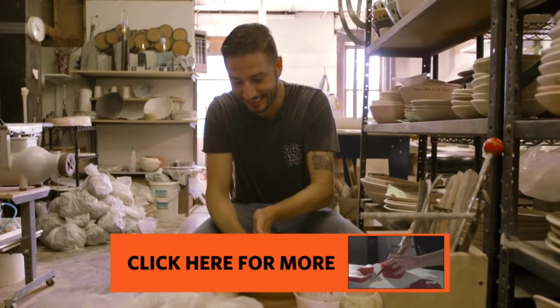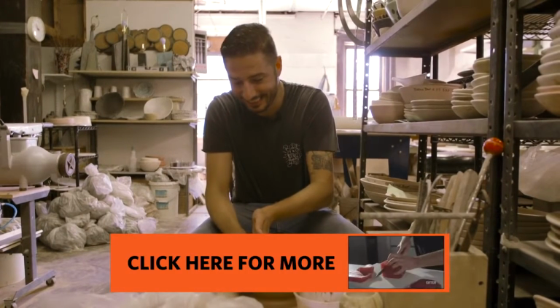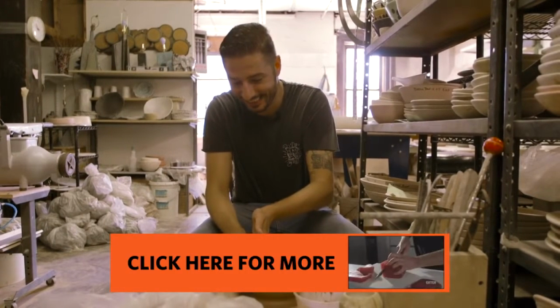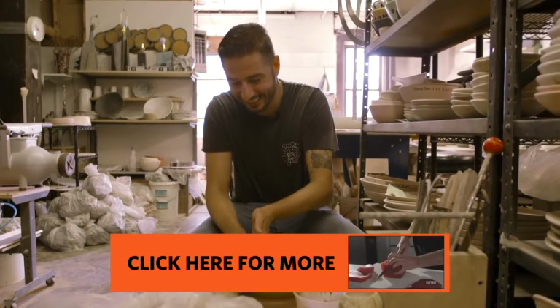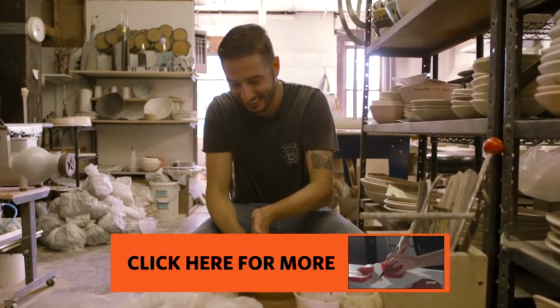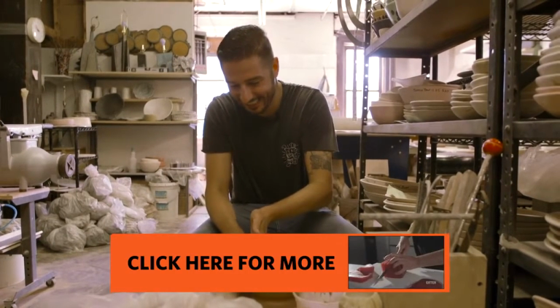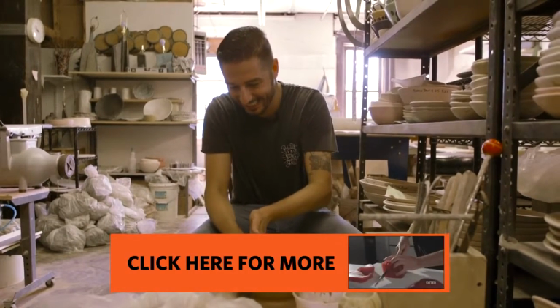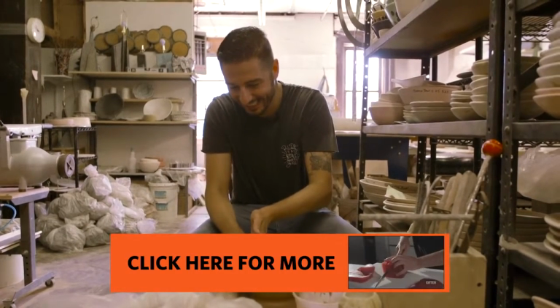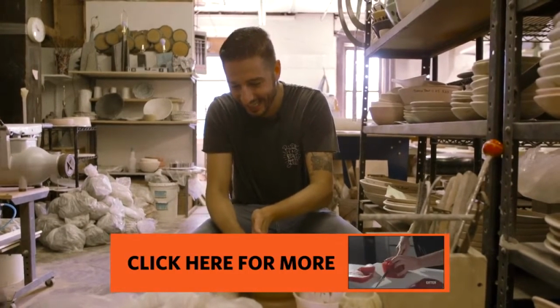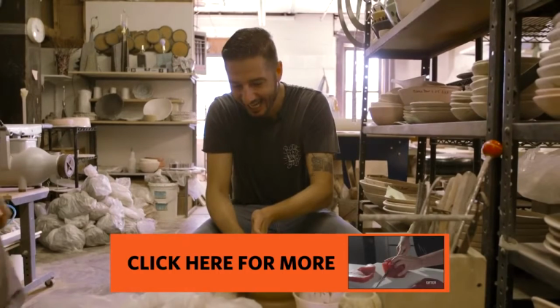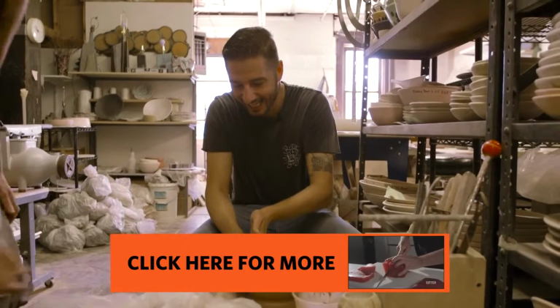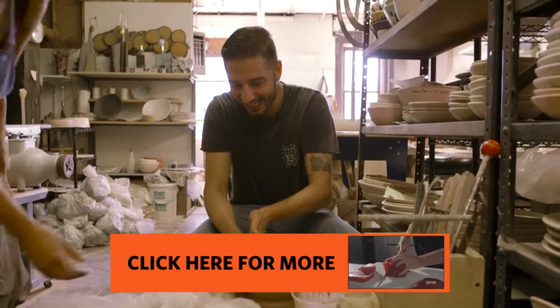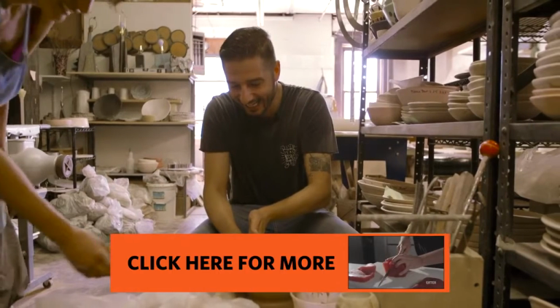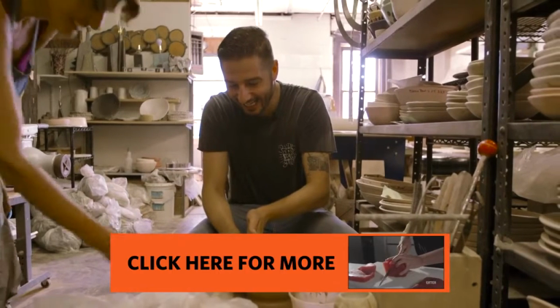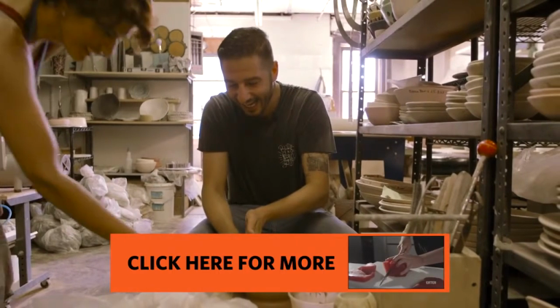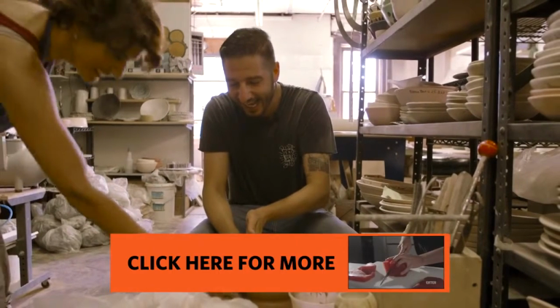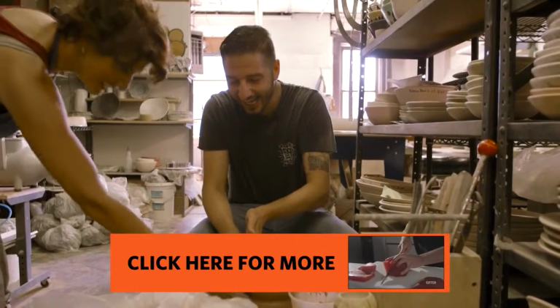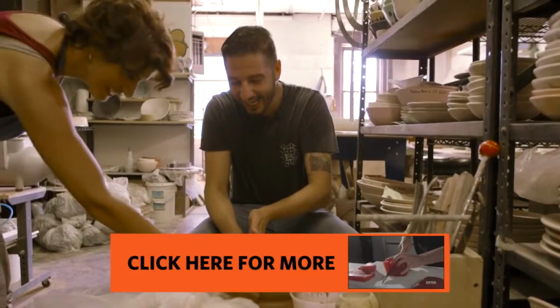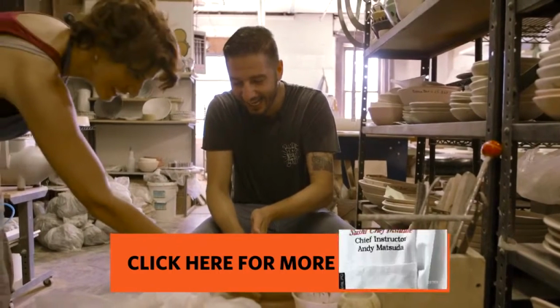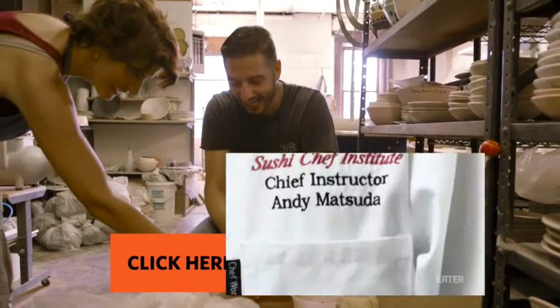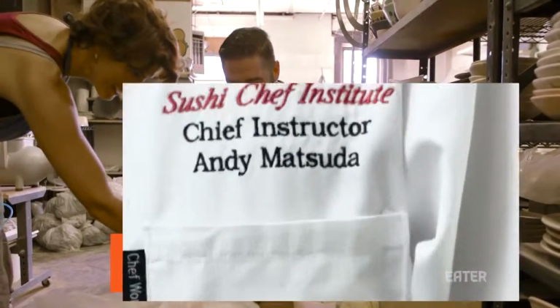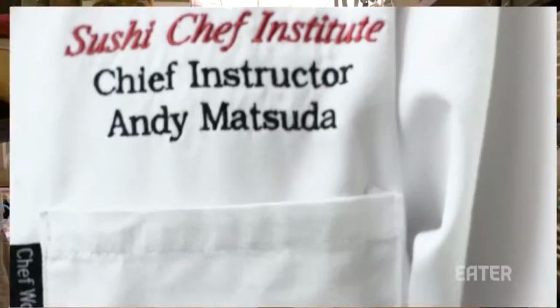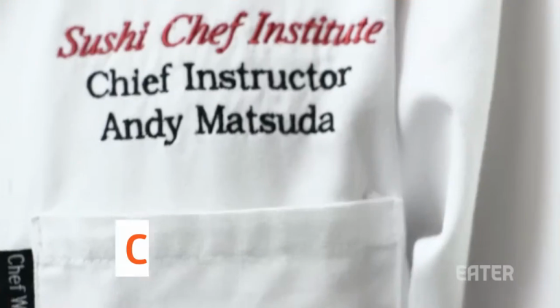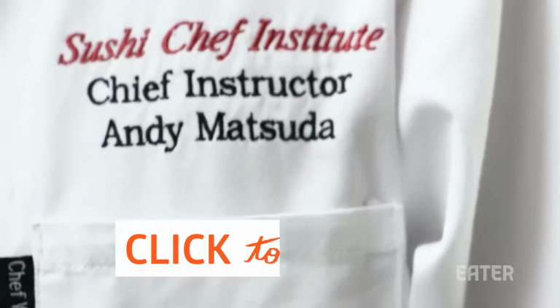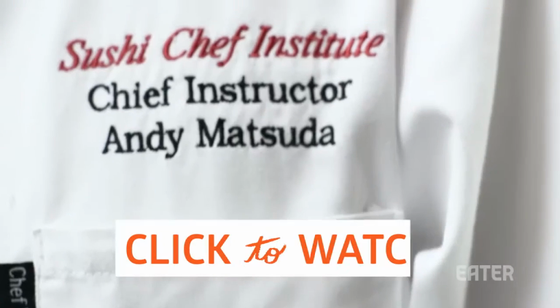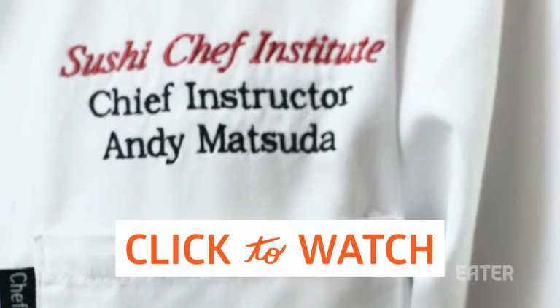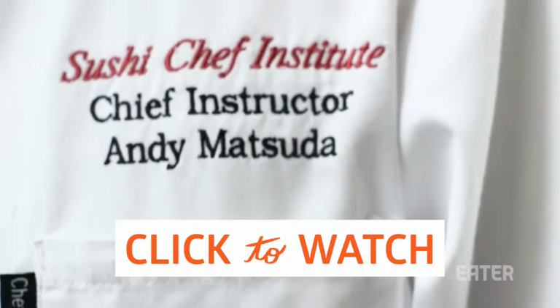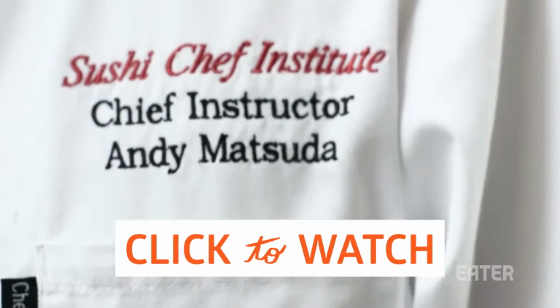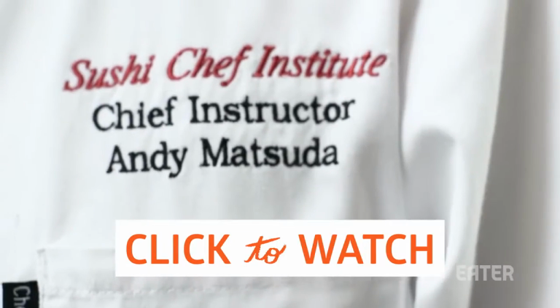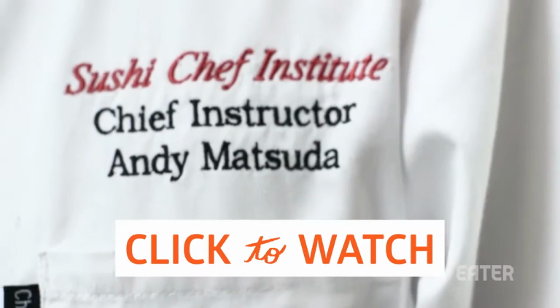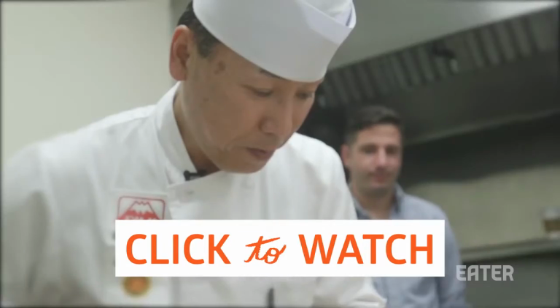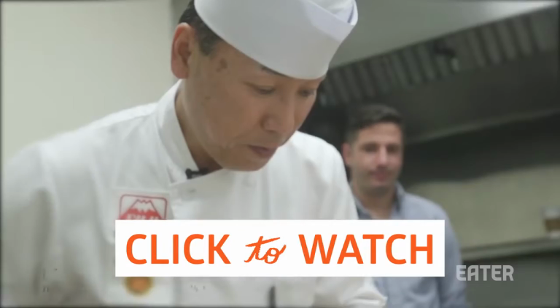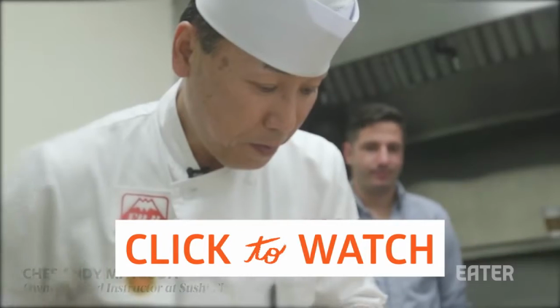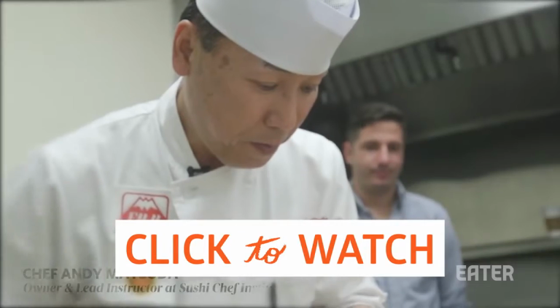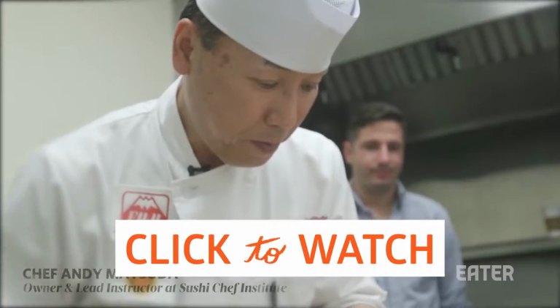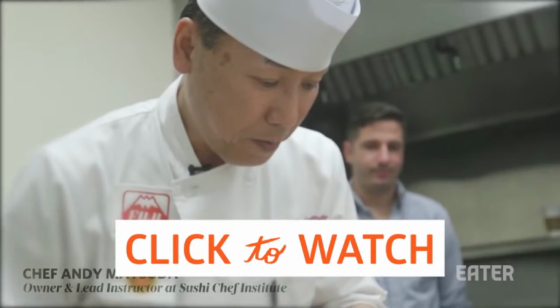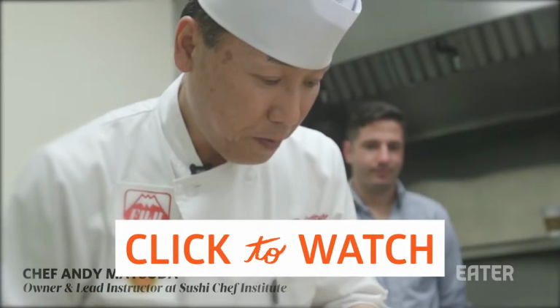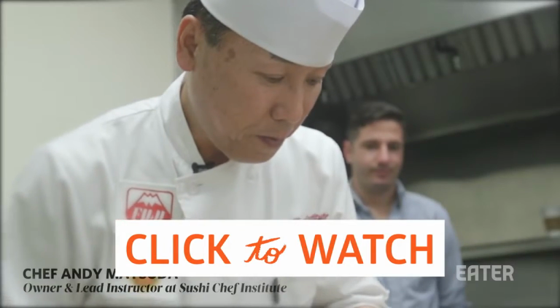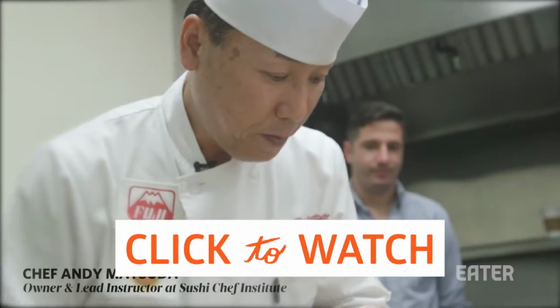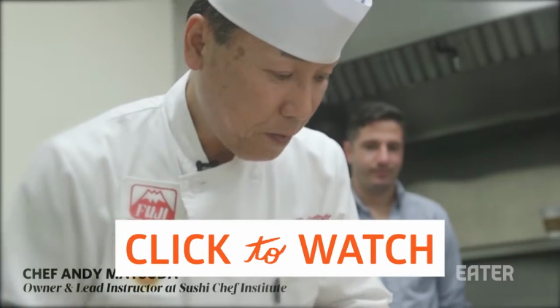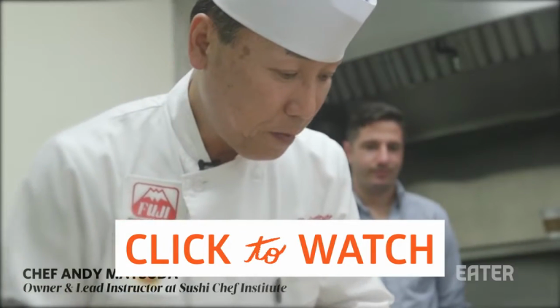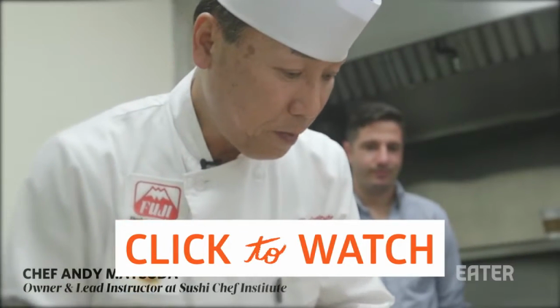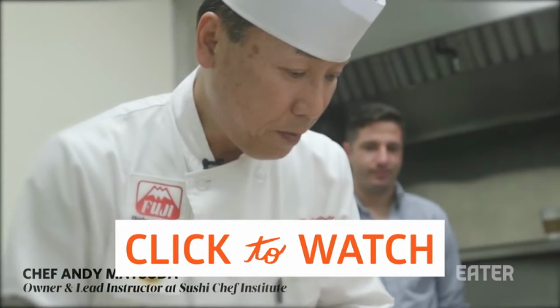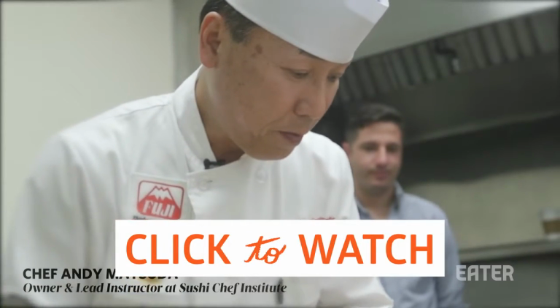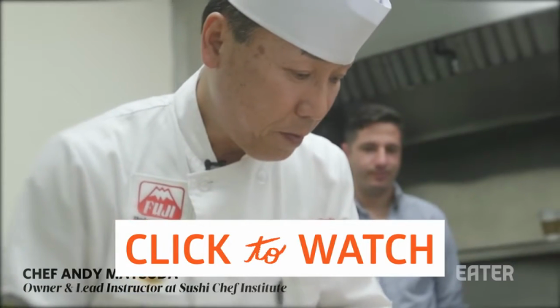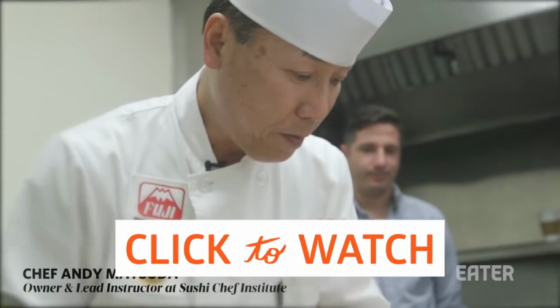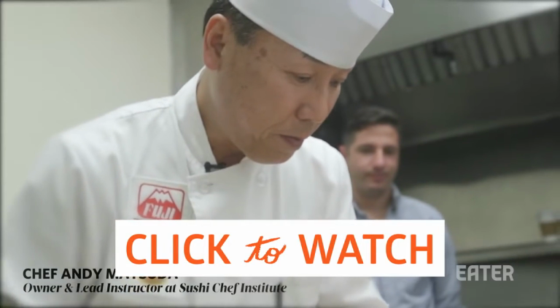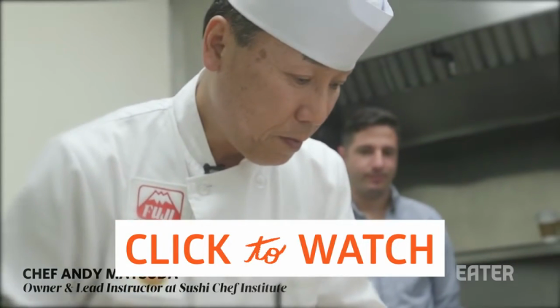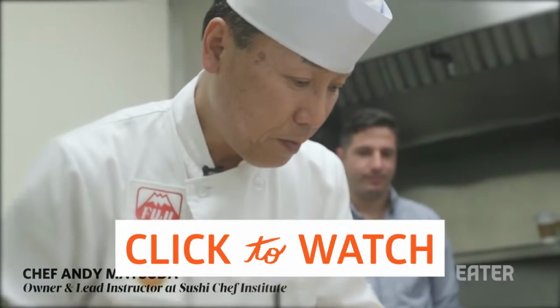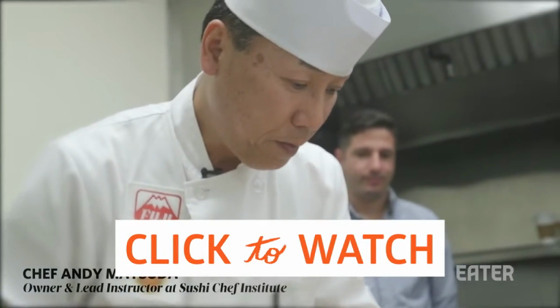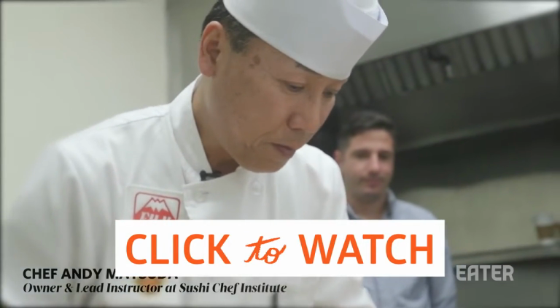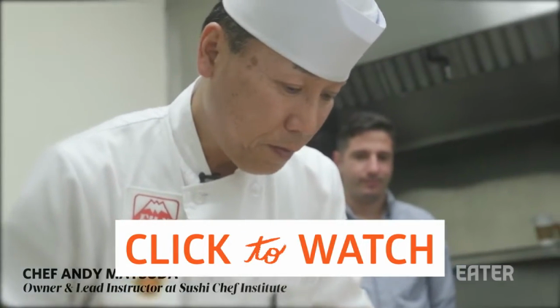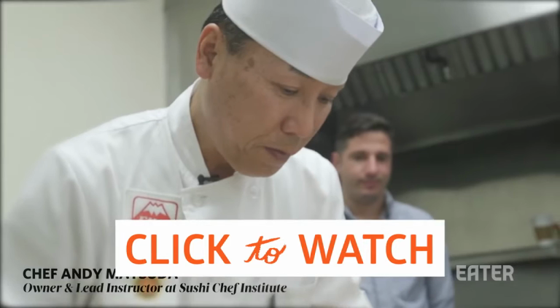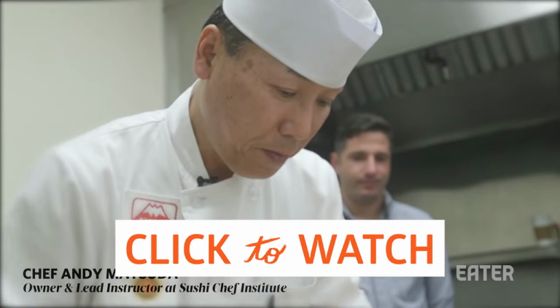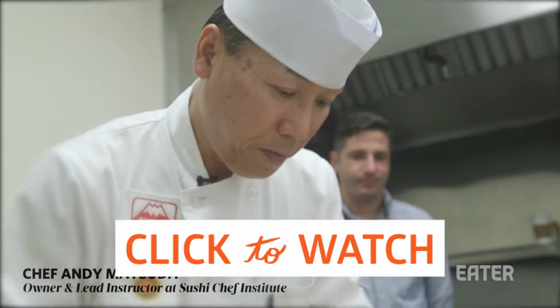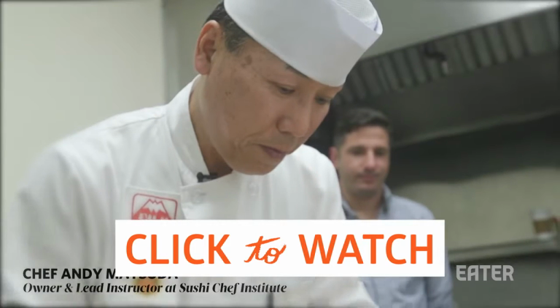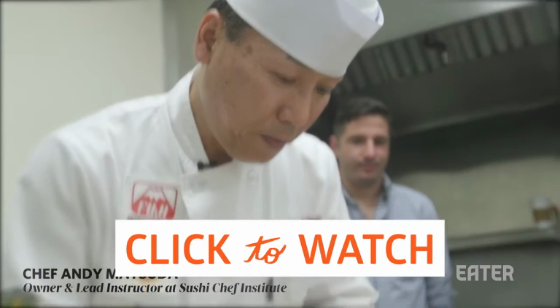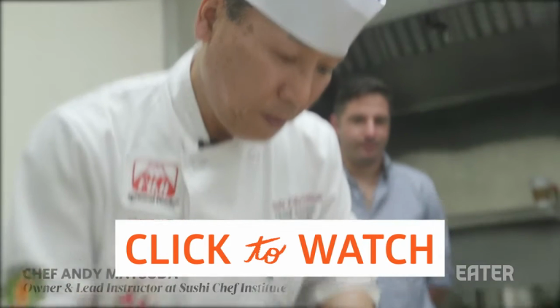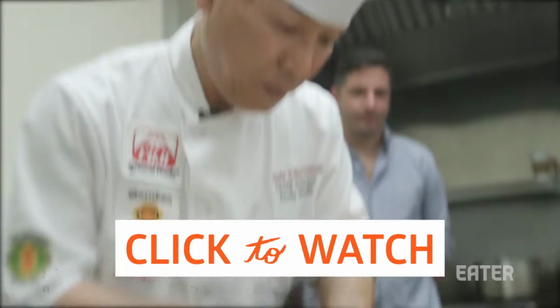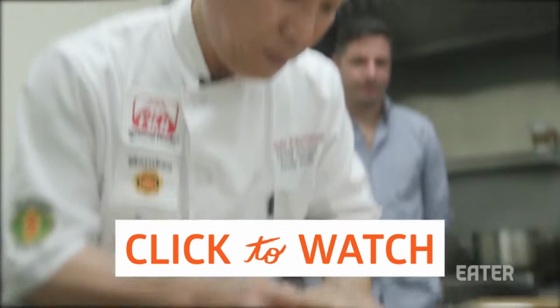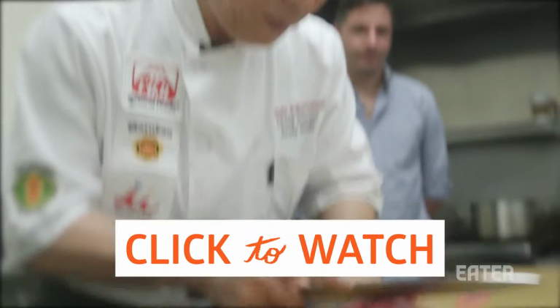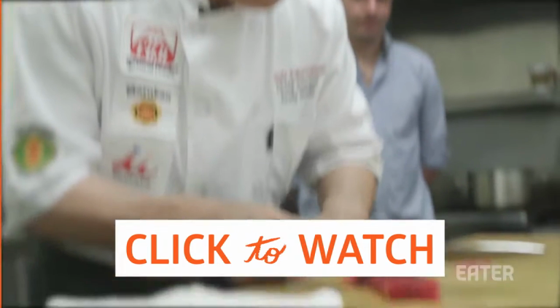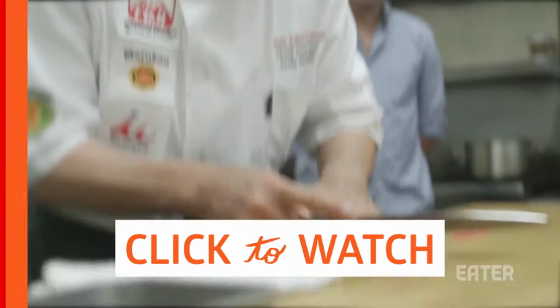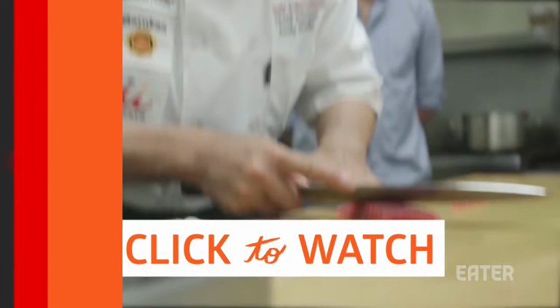It created the first Sushi Chef Institute in America — a place for students to learn sushi without the grueling years of...